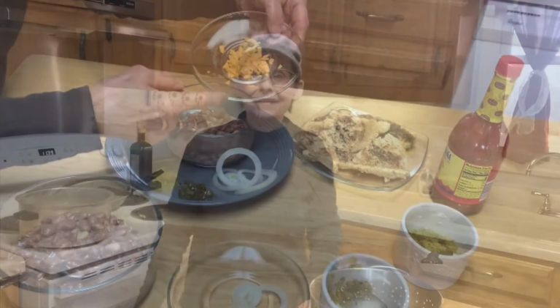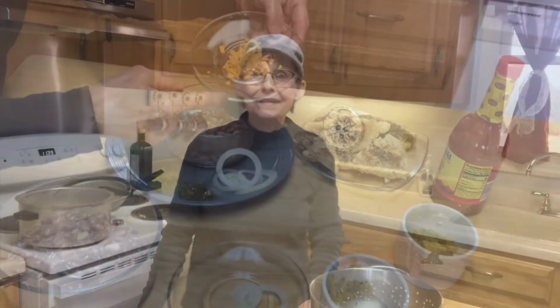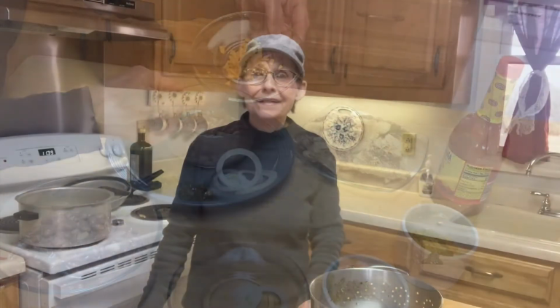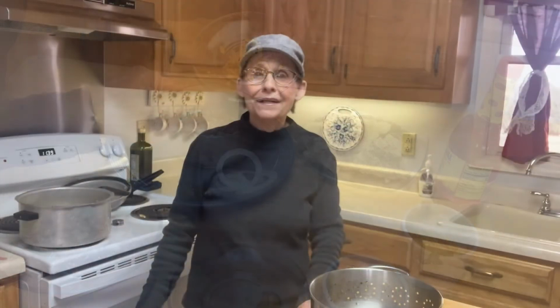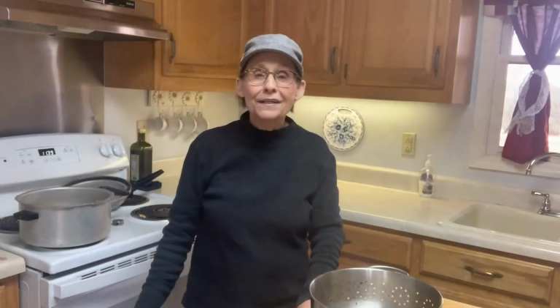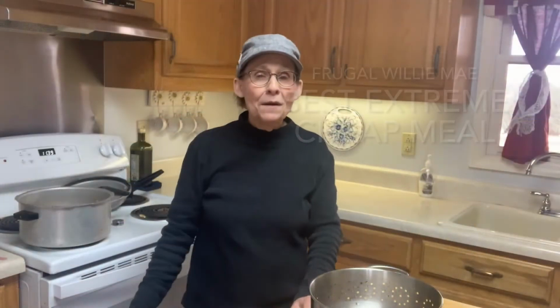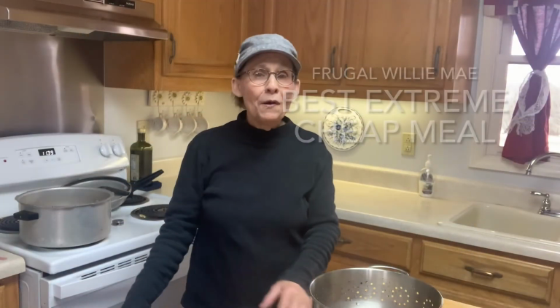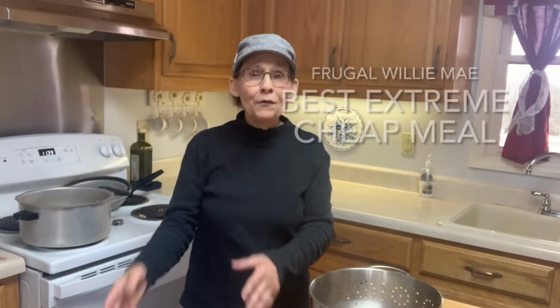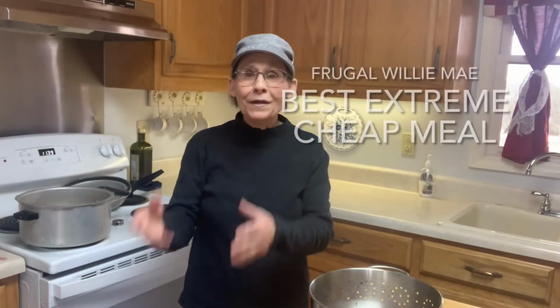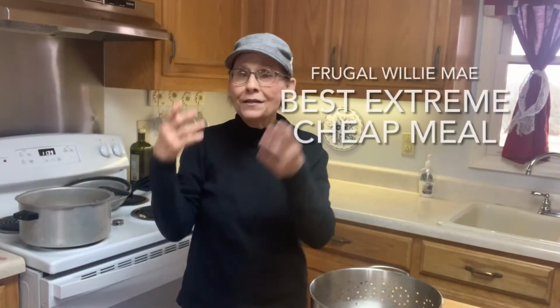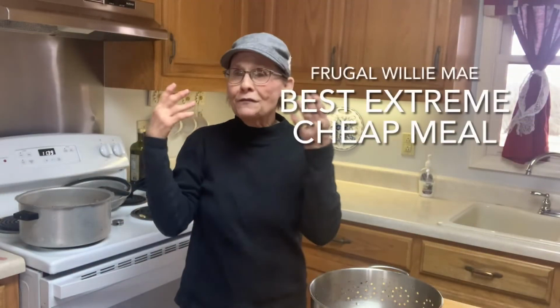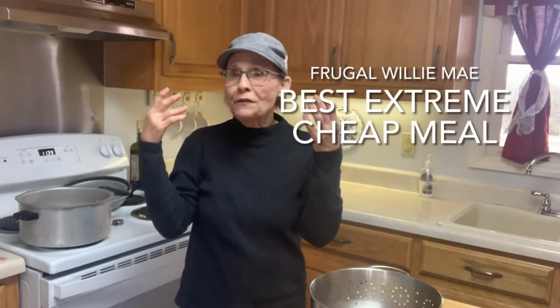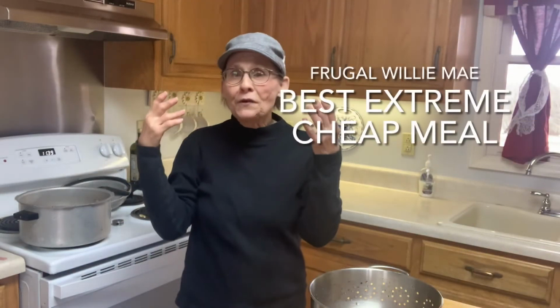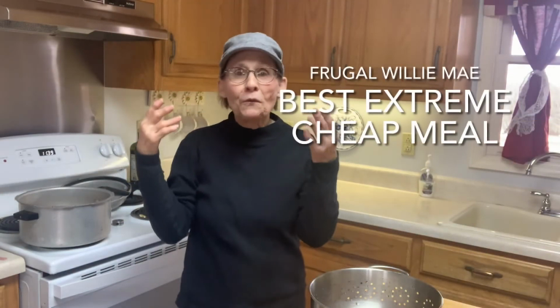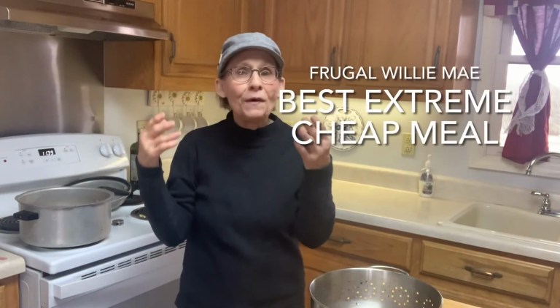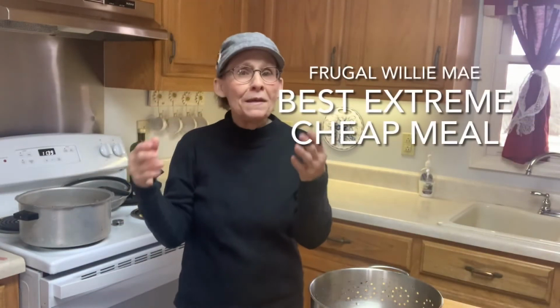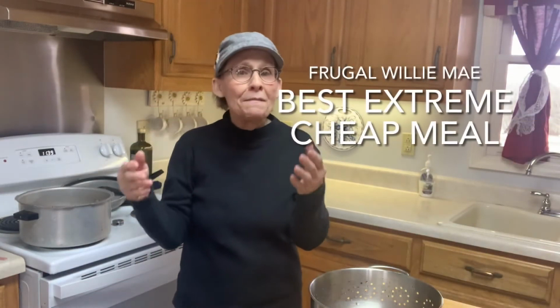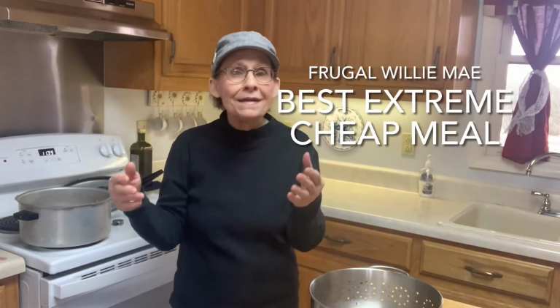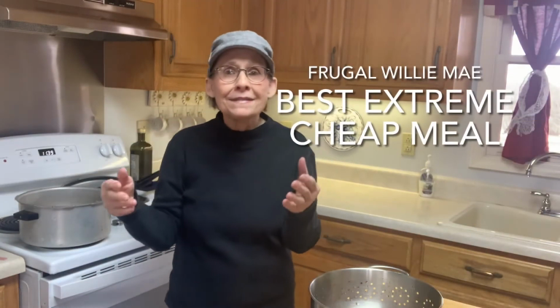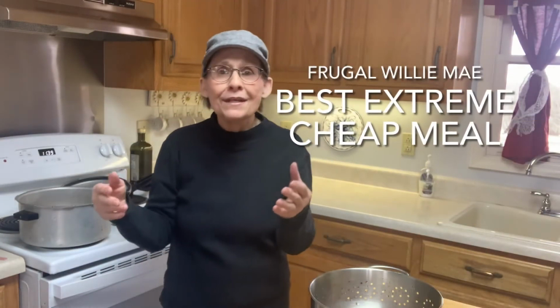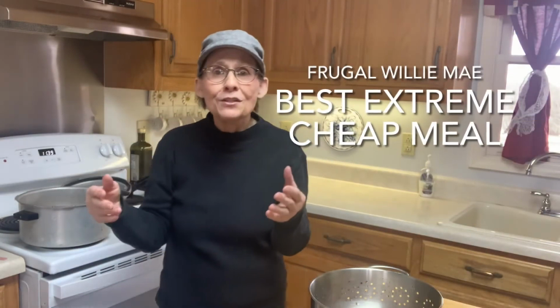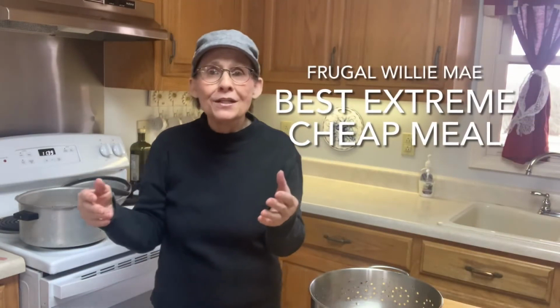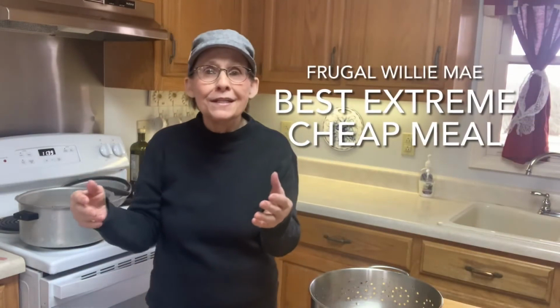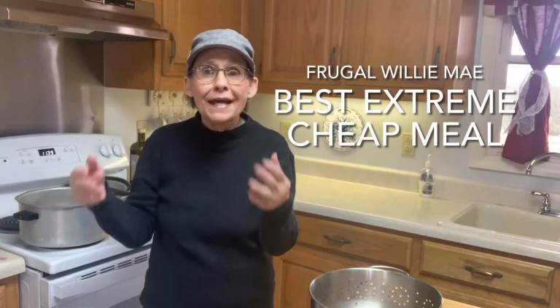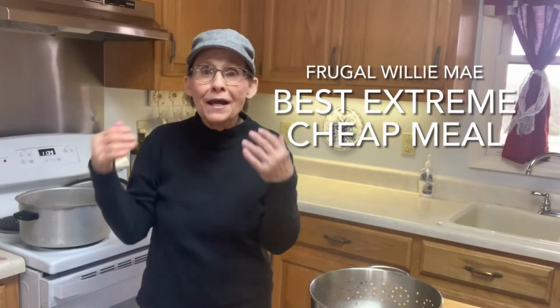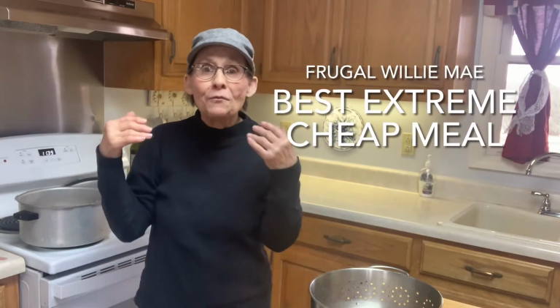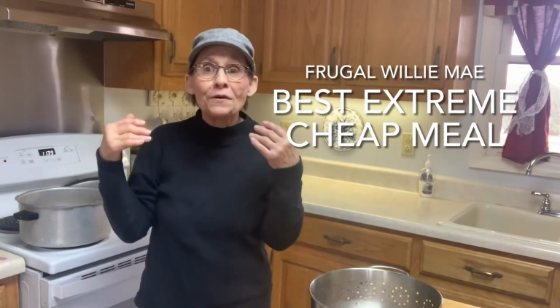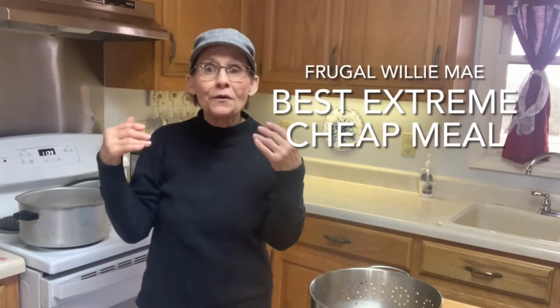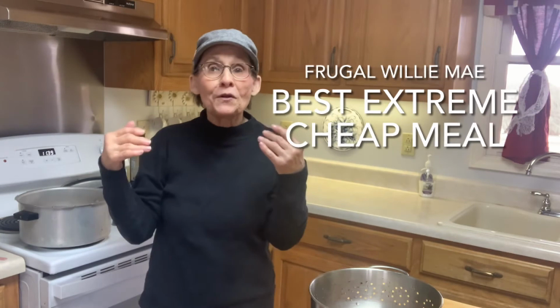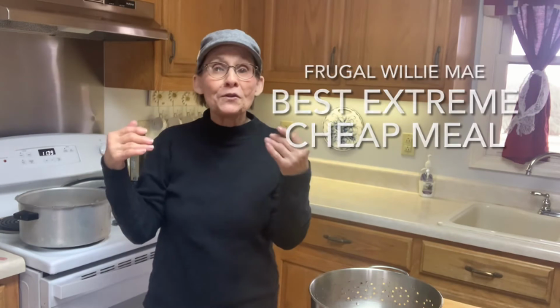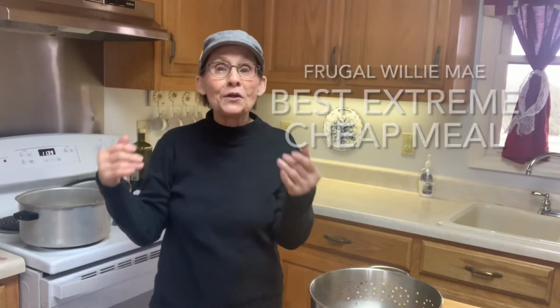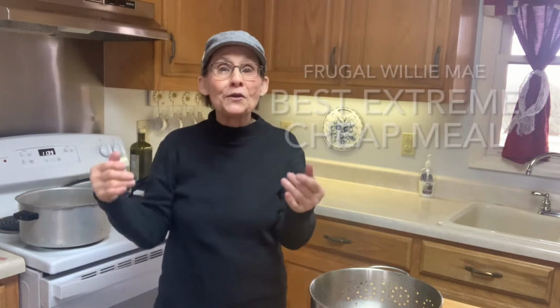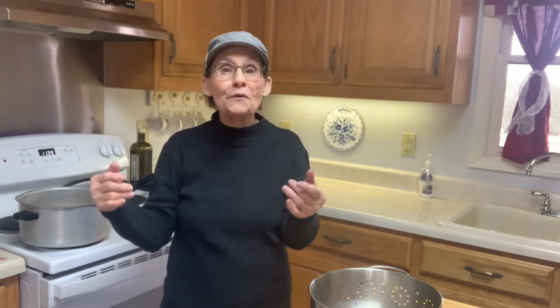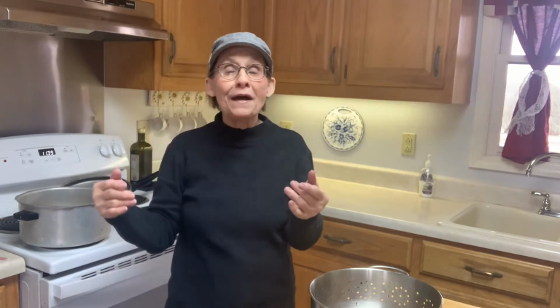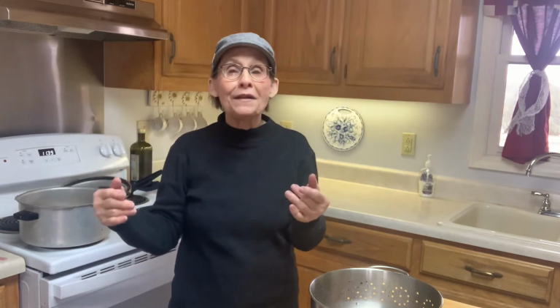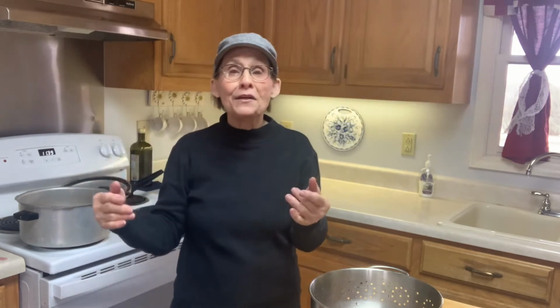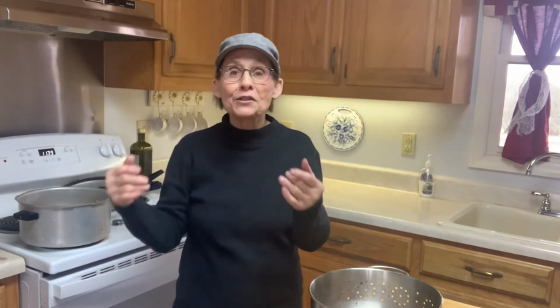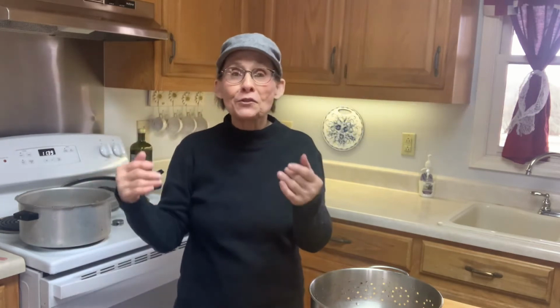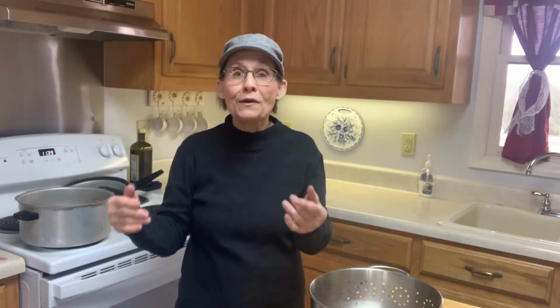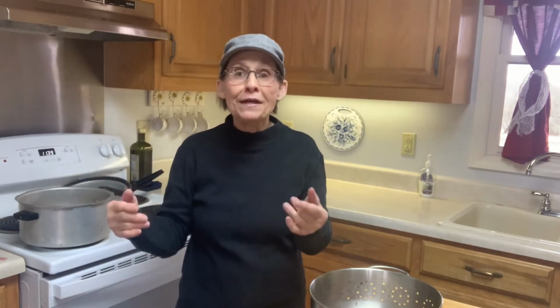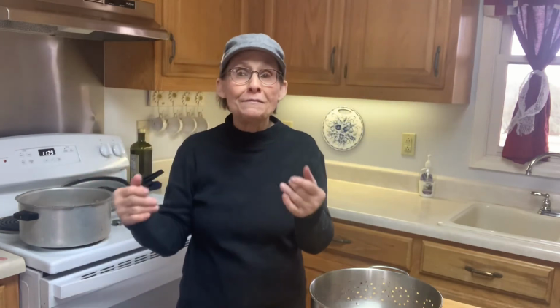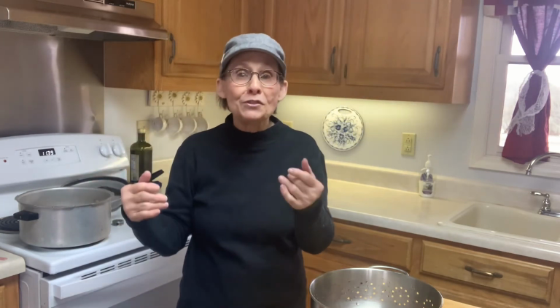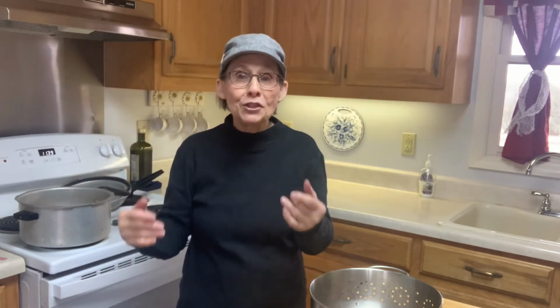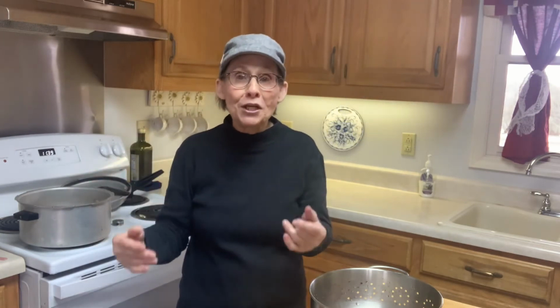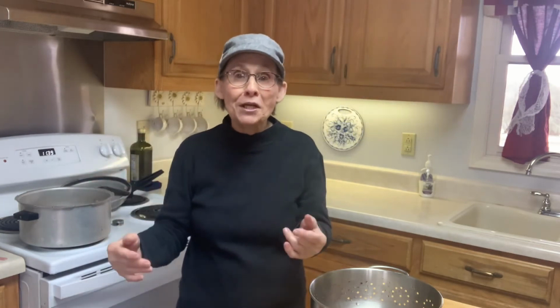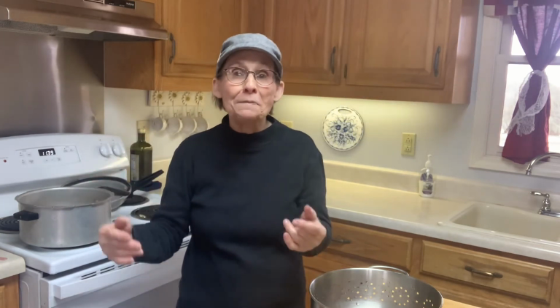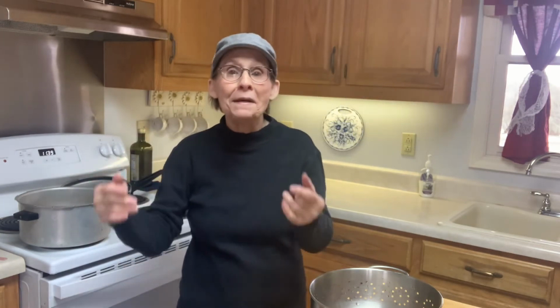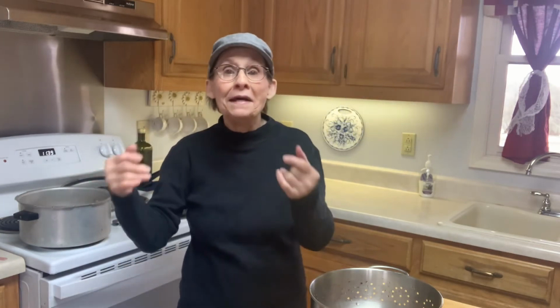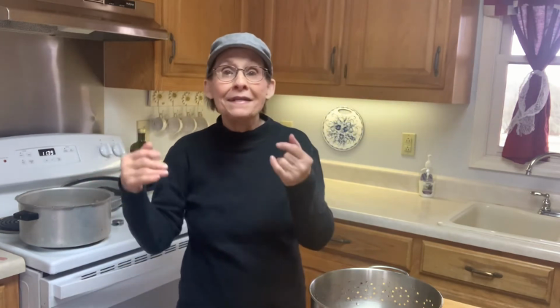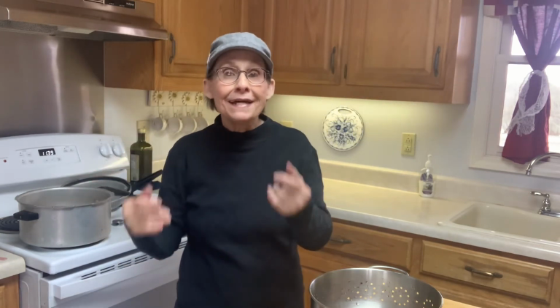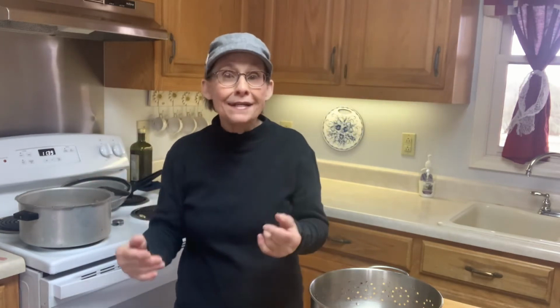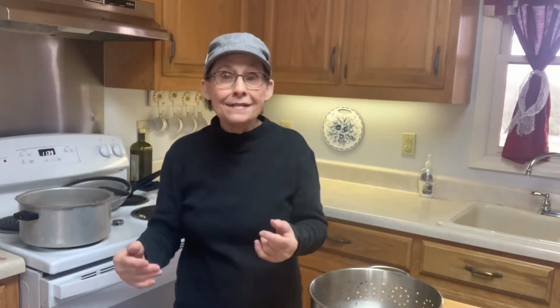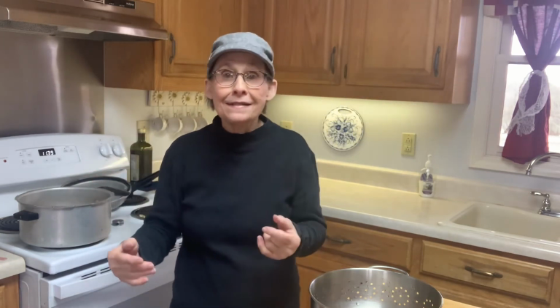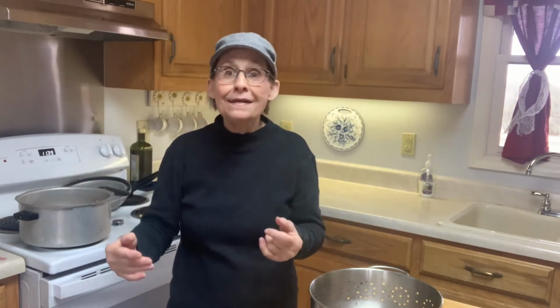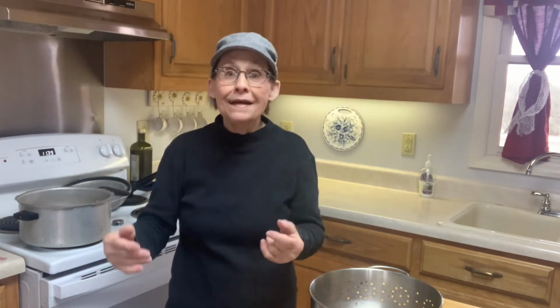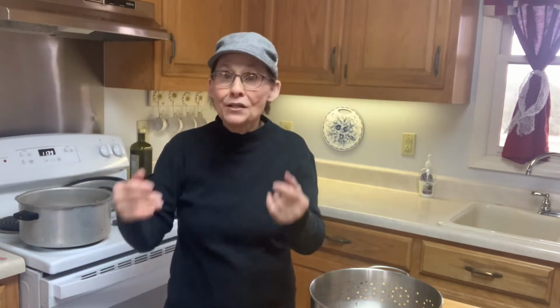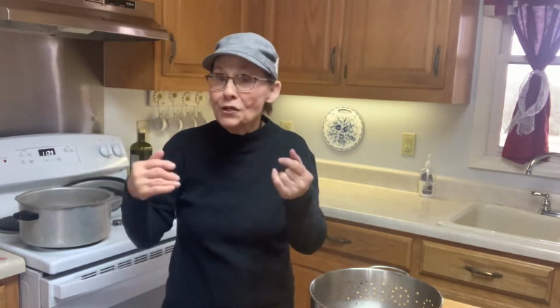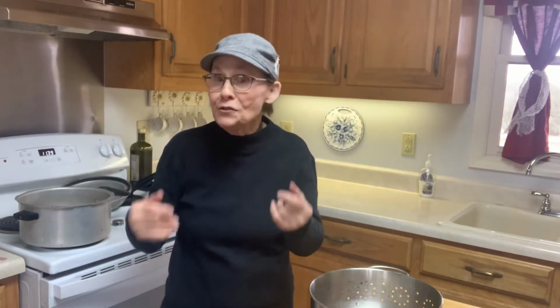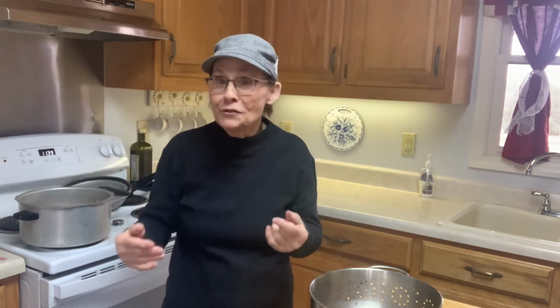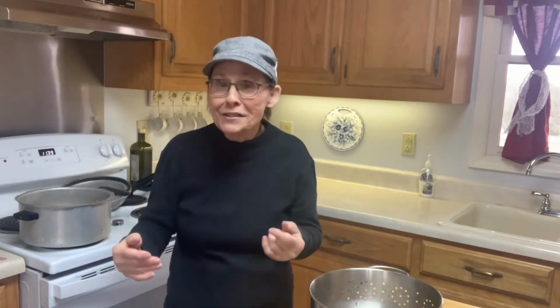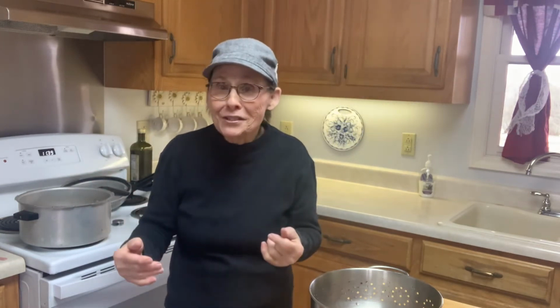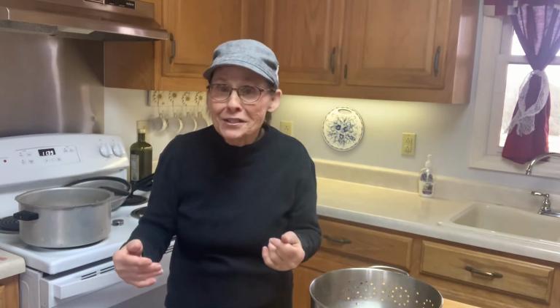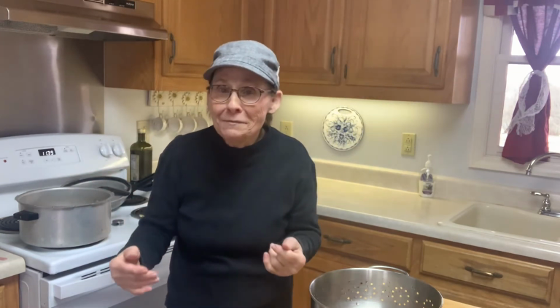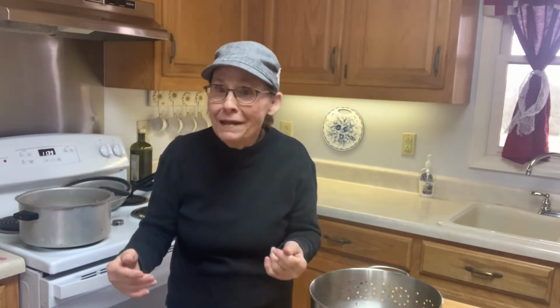Welcome to Frugal Willie Mae's Kitchen. Today we're going to do an extreme, cheap, tasty, and nutritious meal.